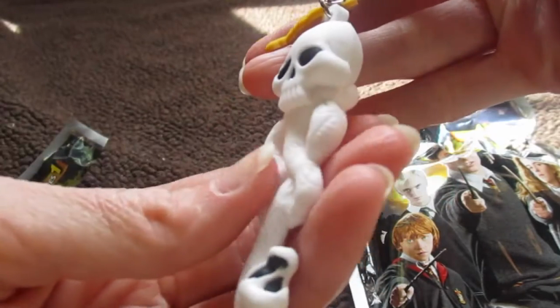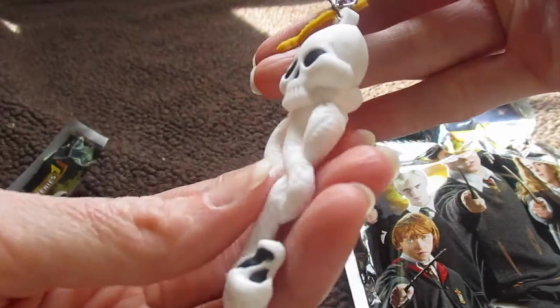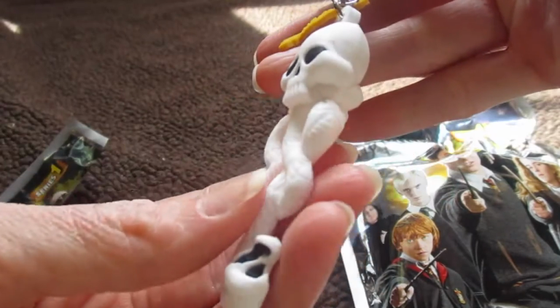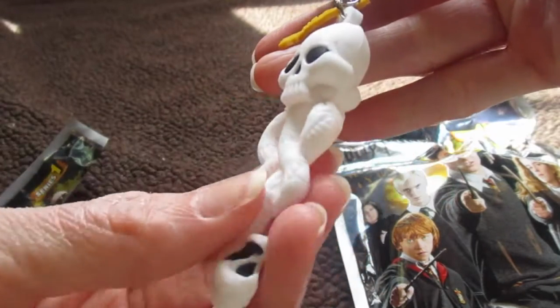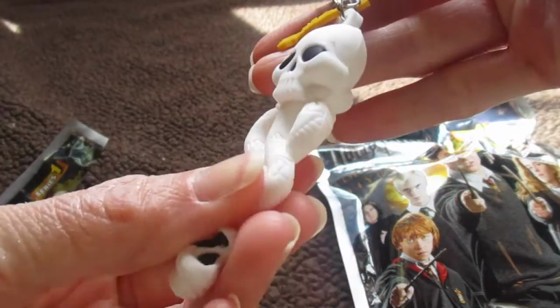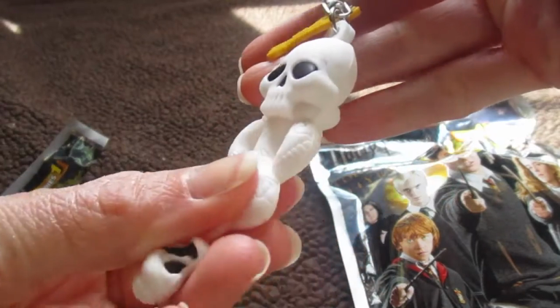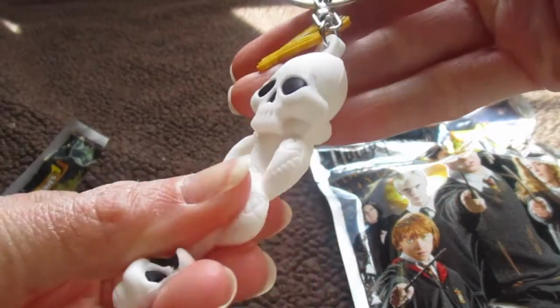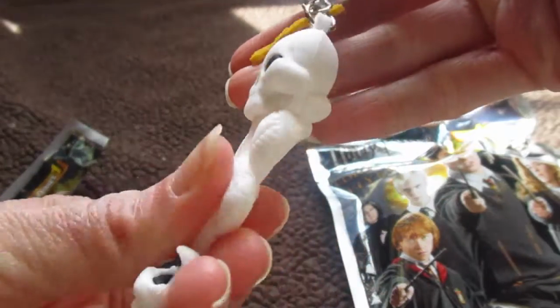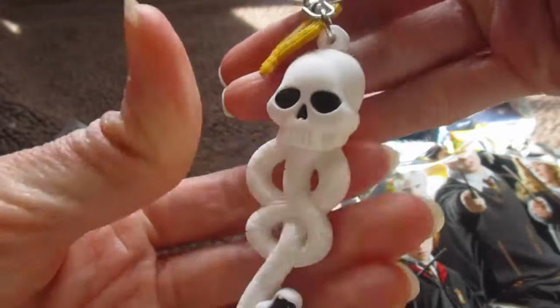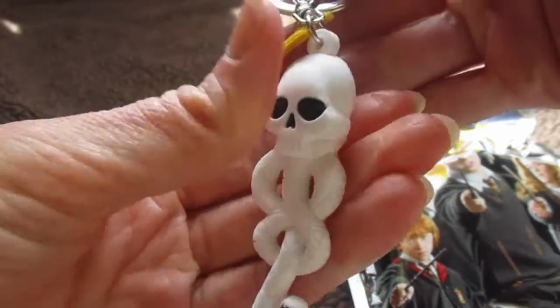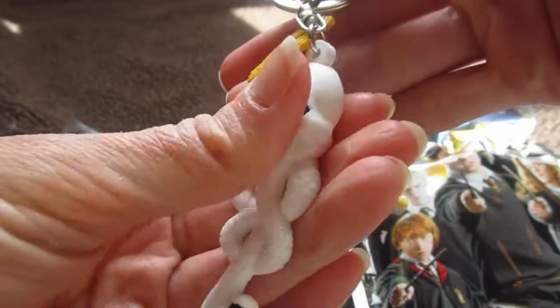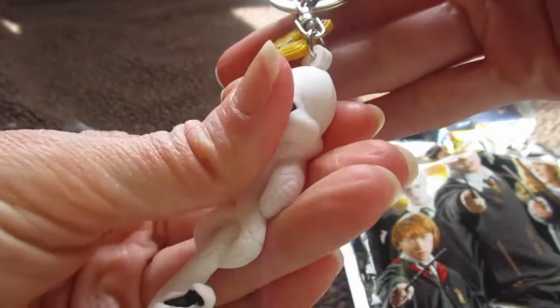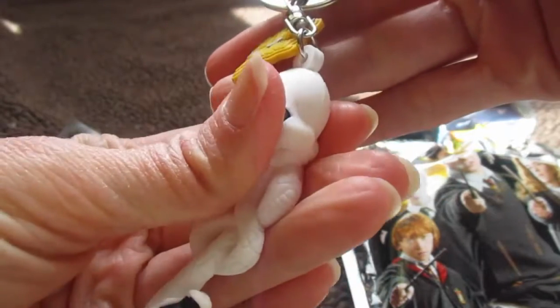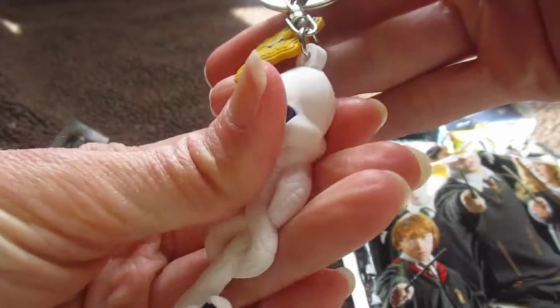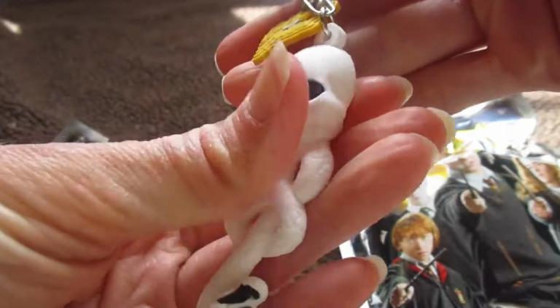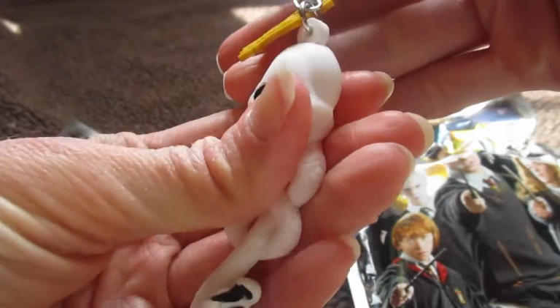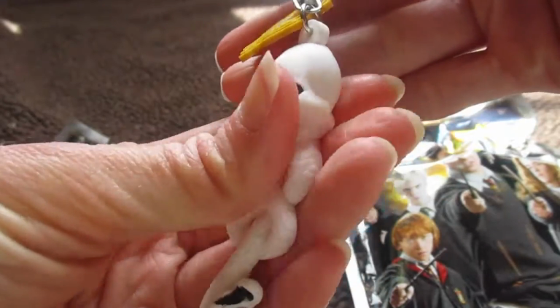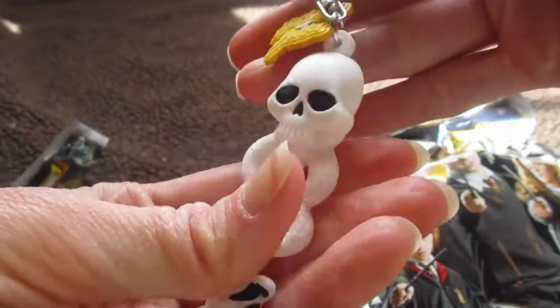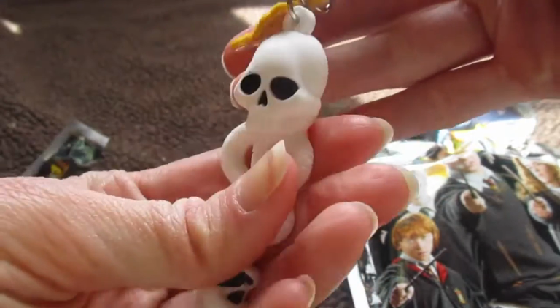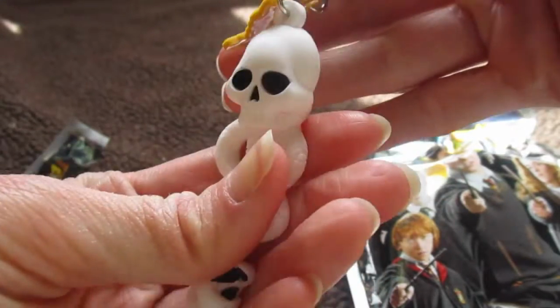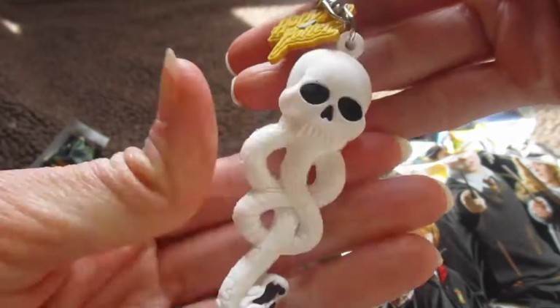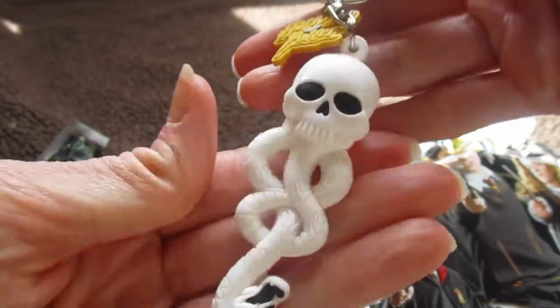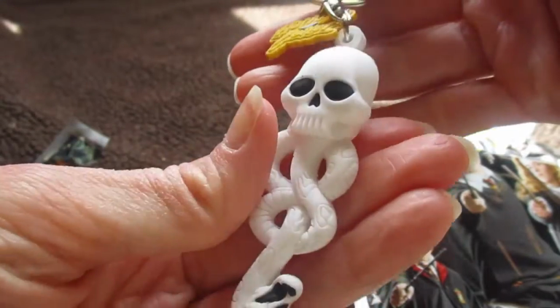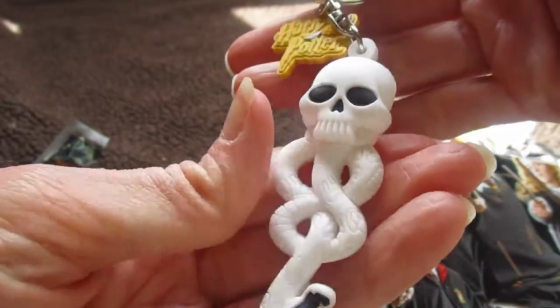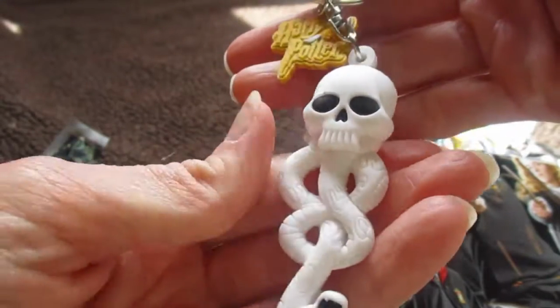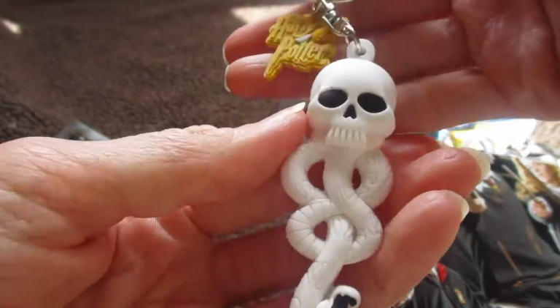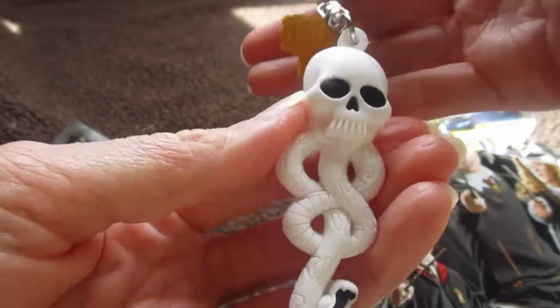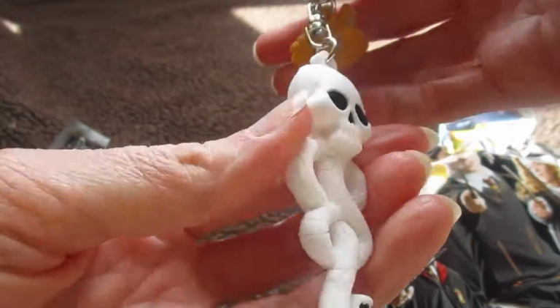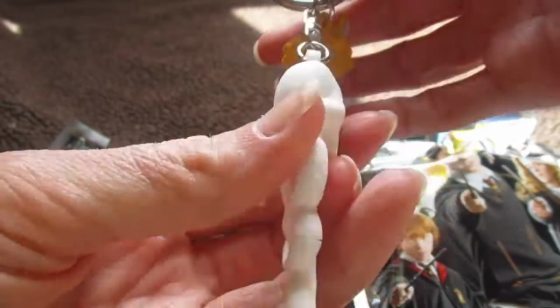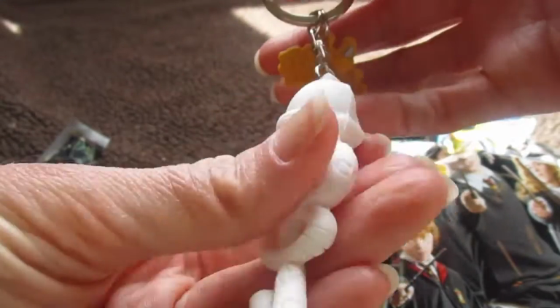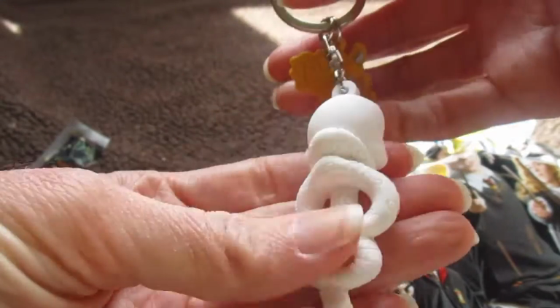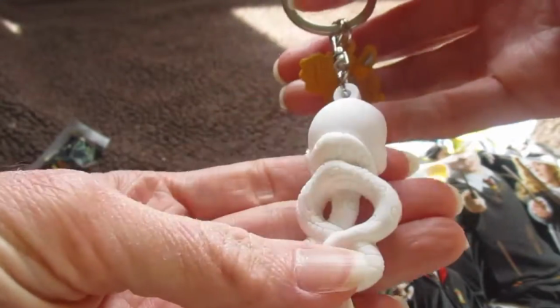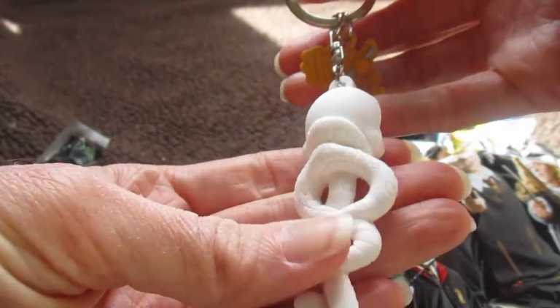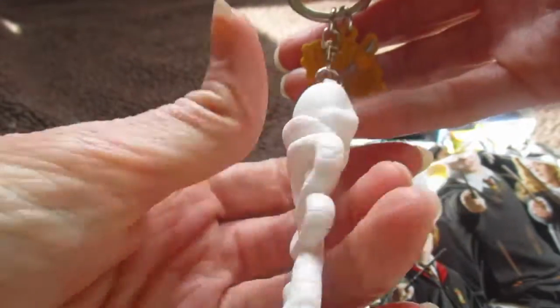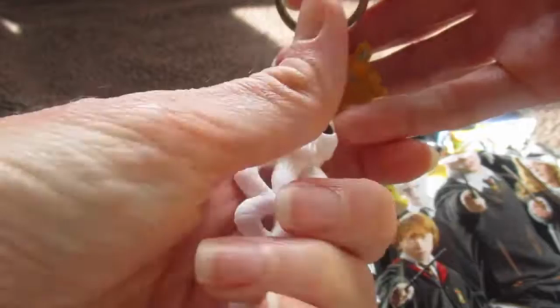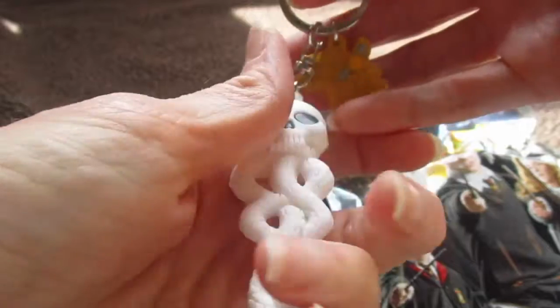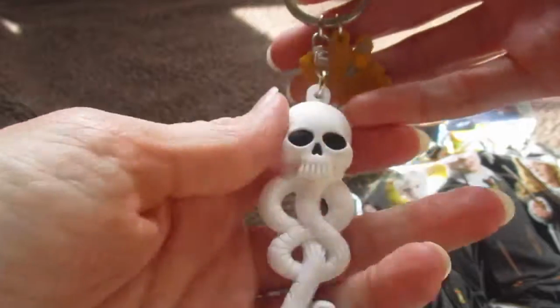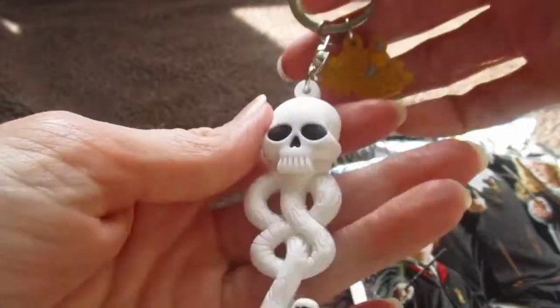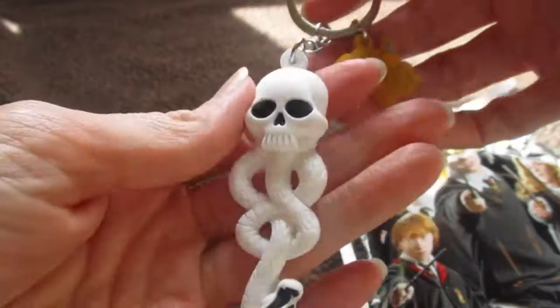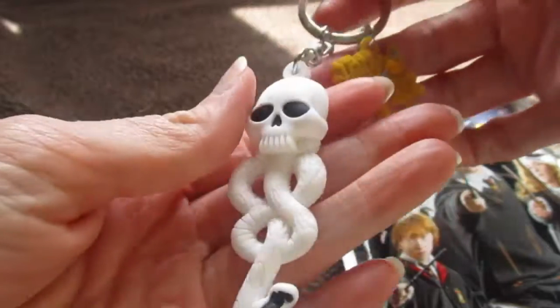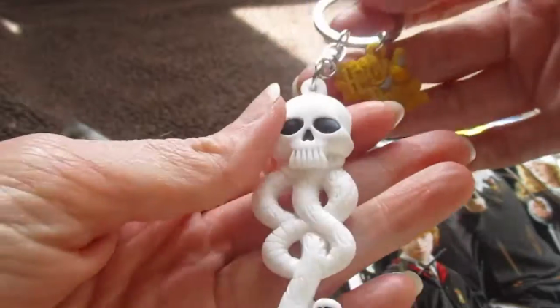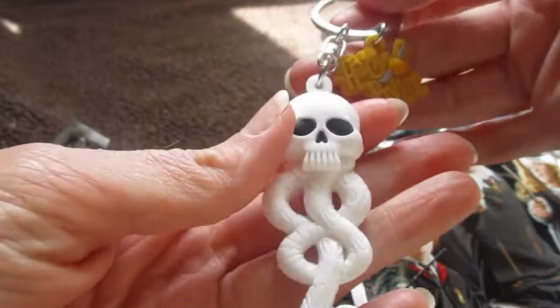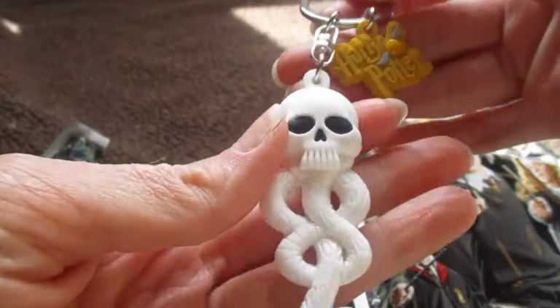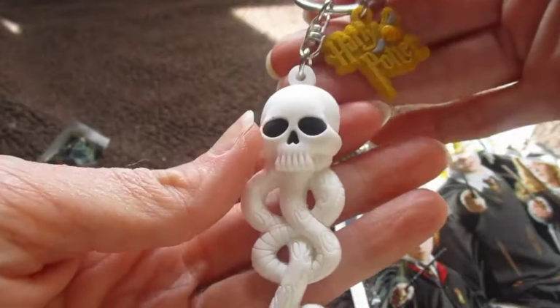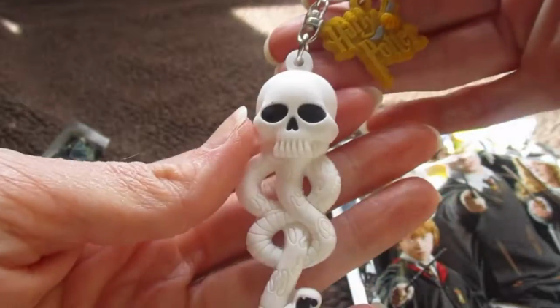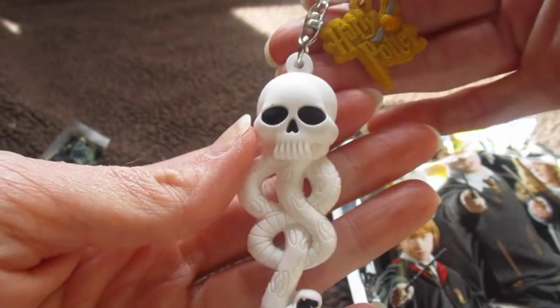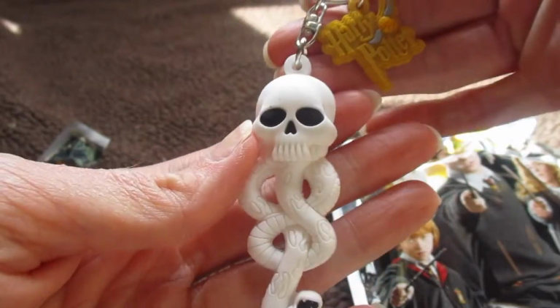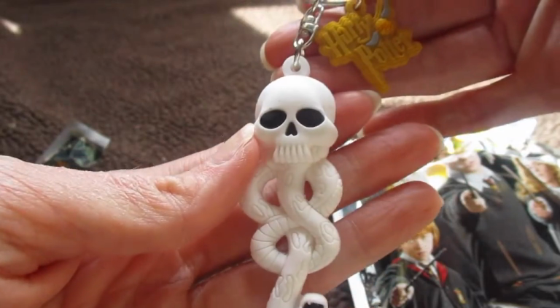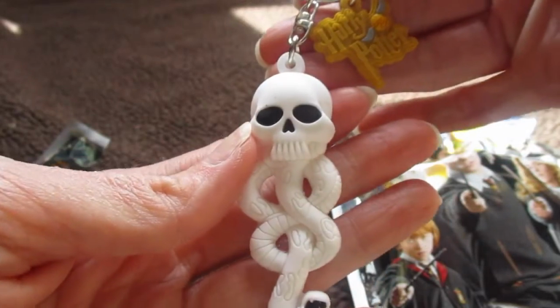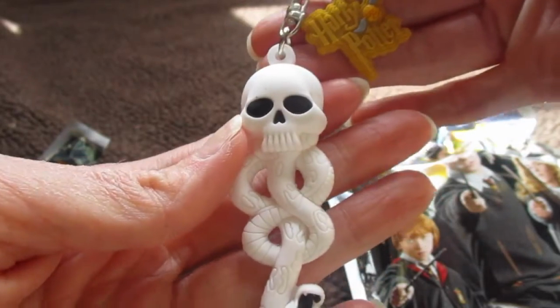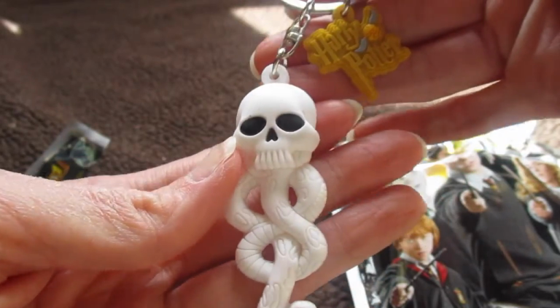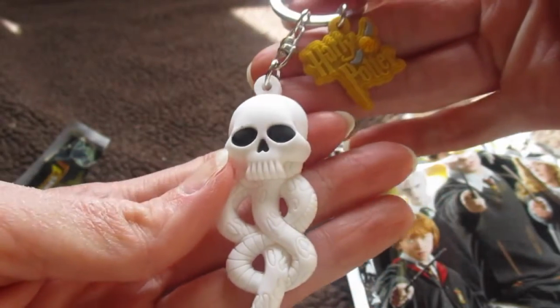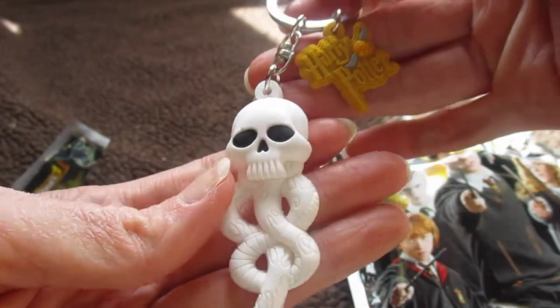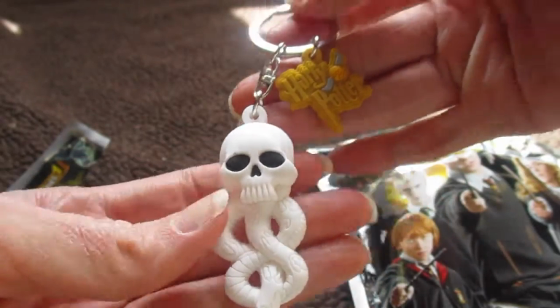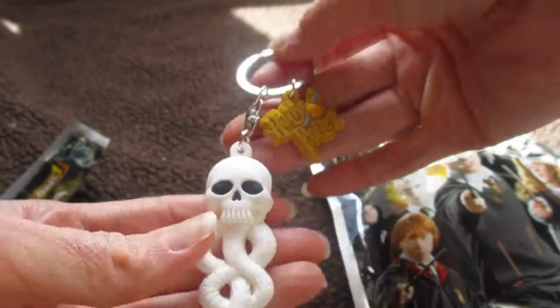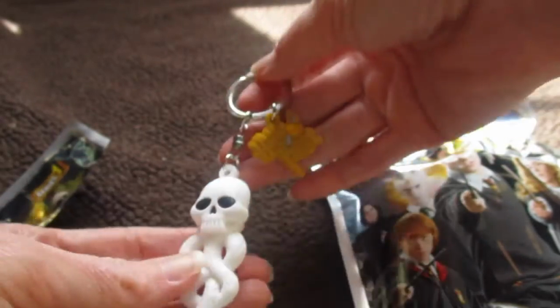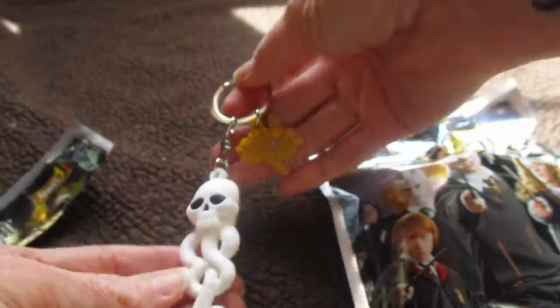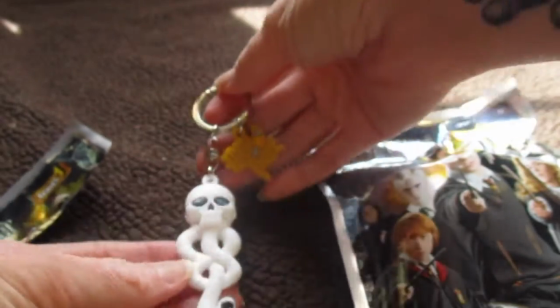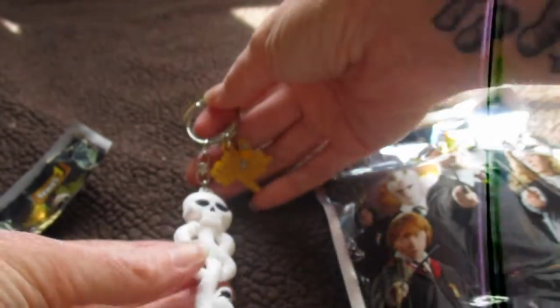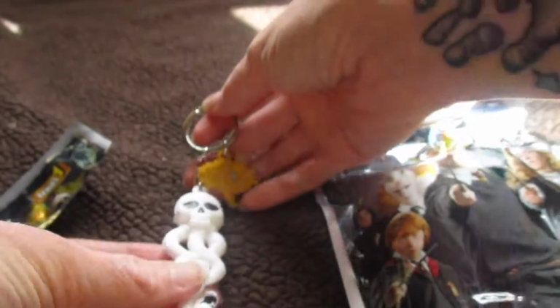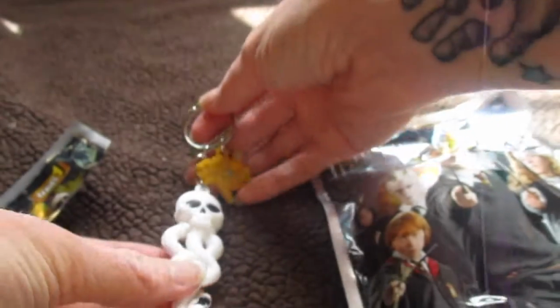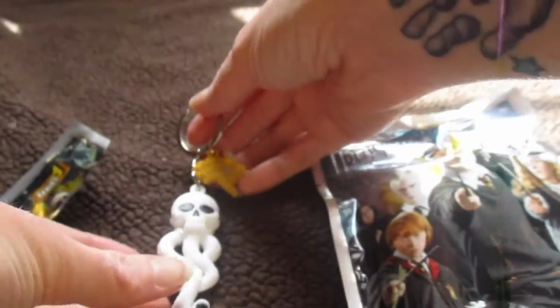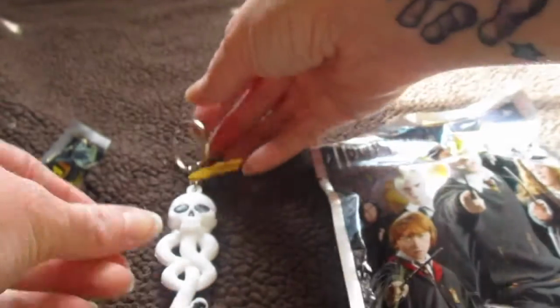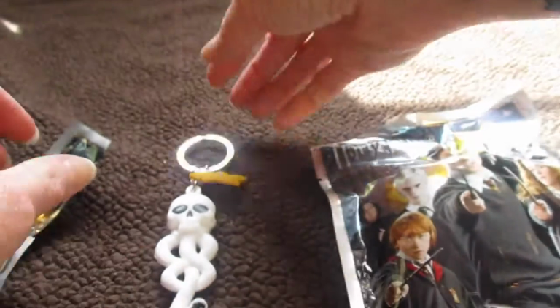These are the nicest quality keychains ever. So first one is the Dark Mark.